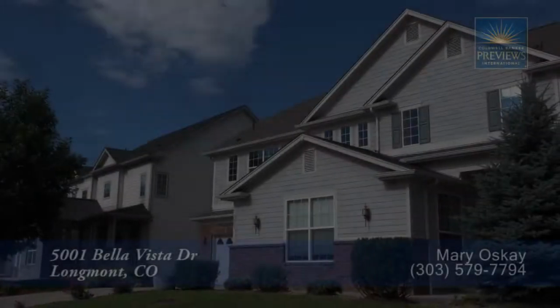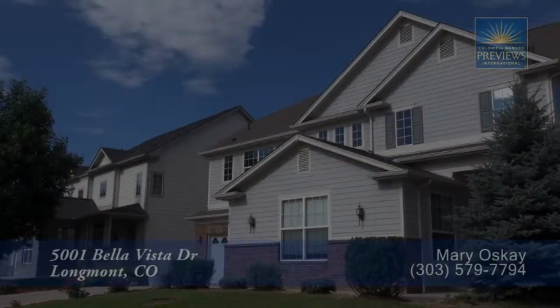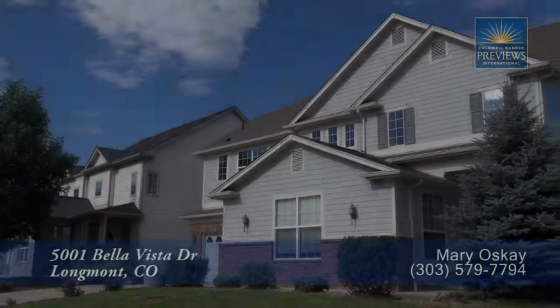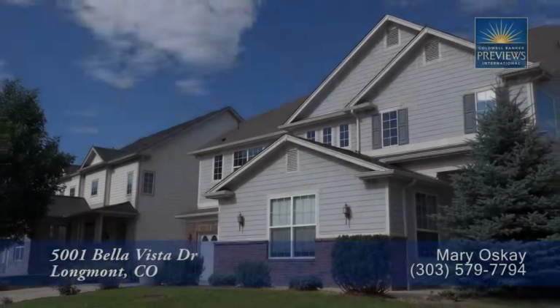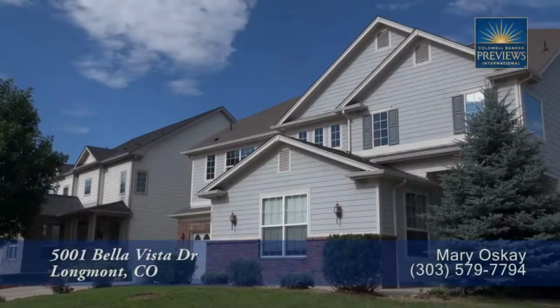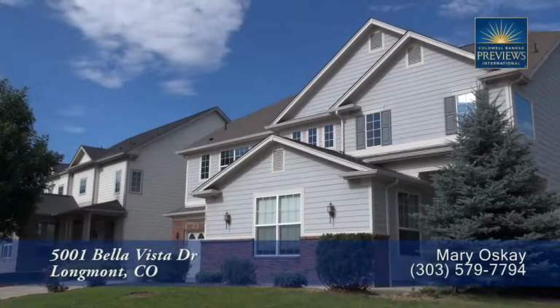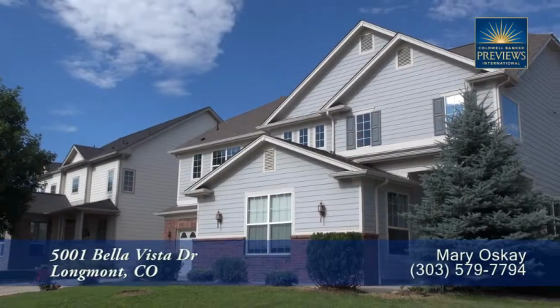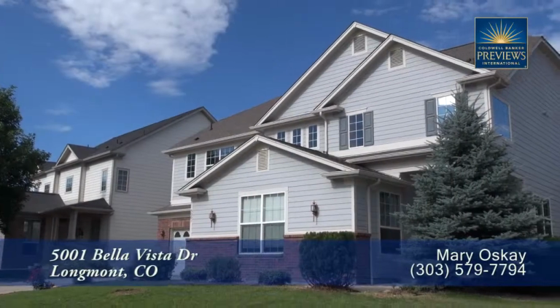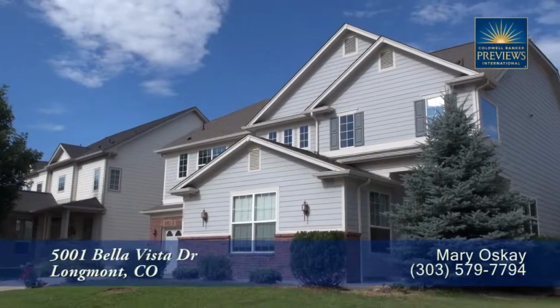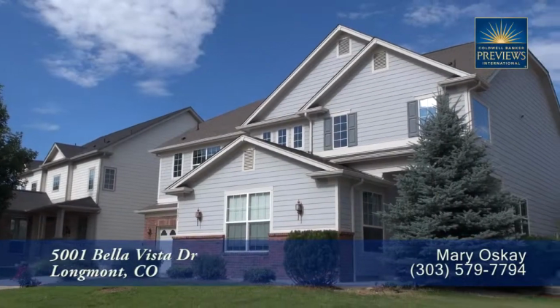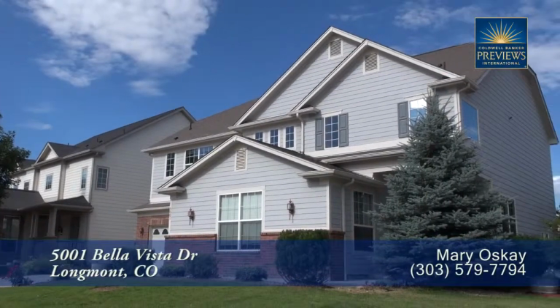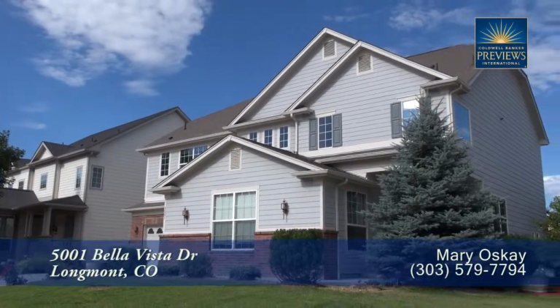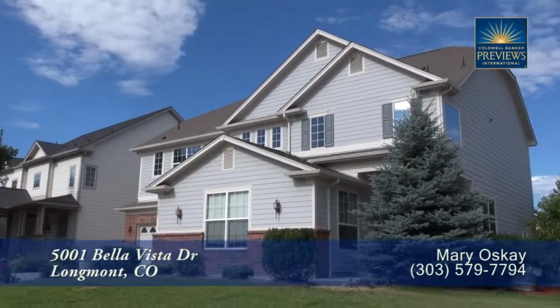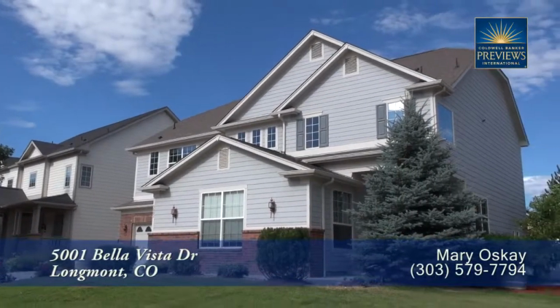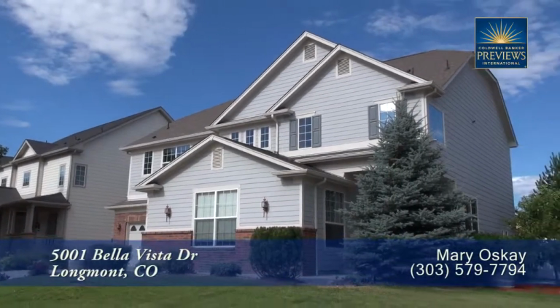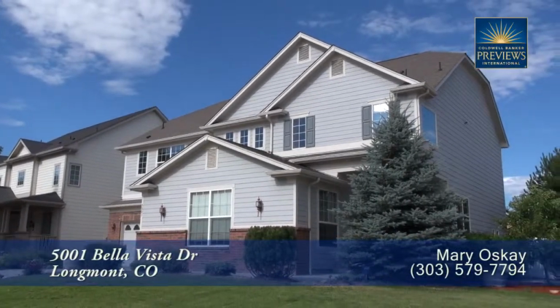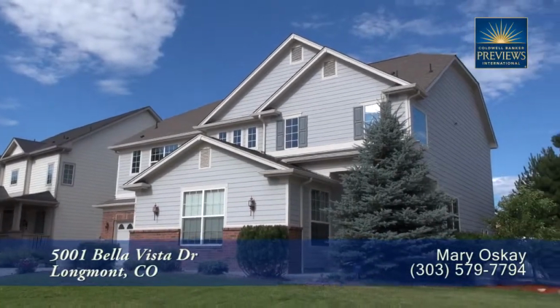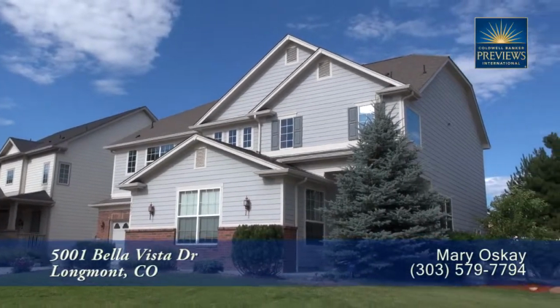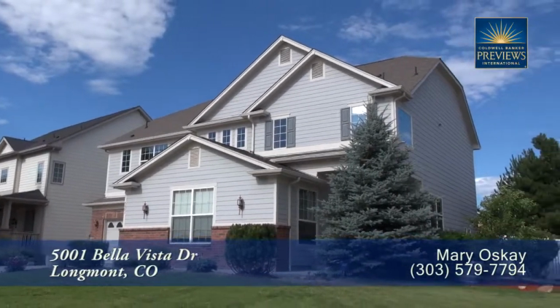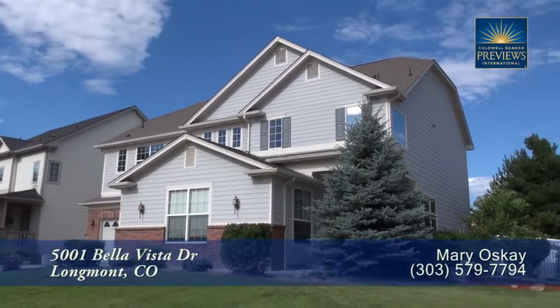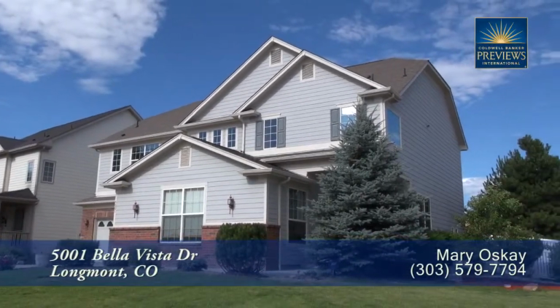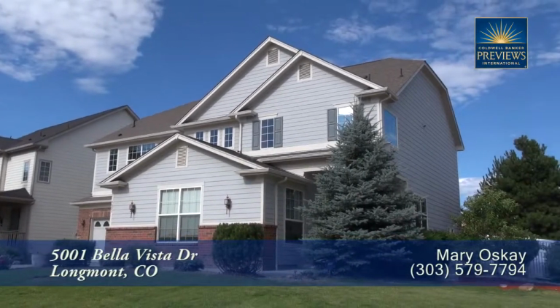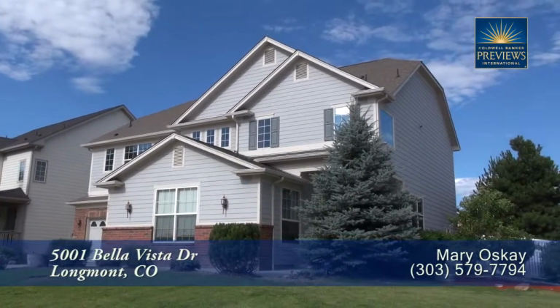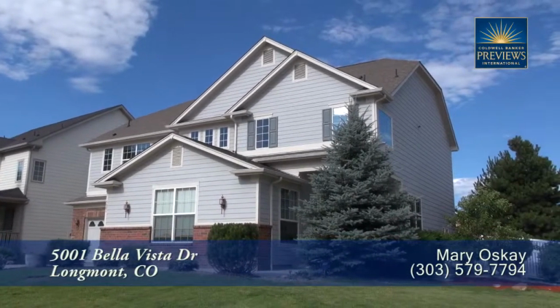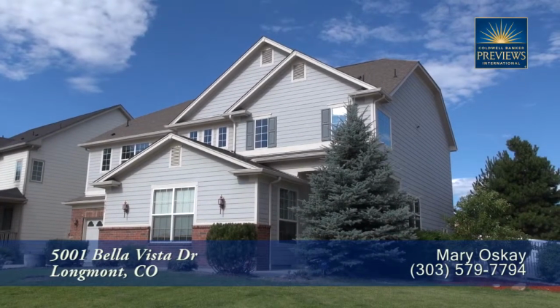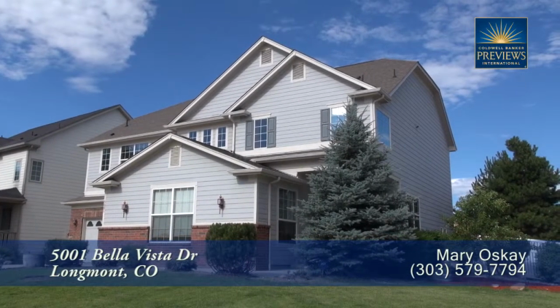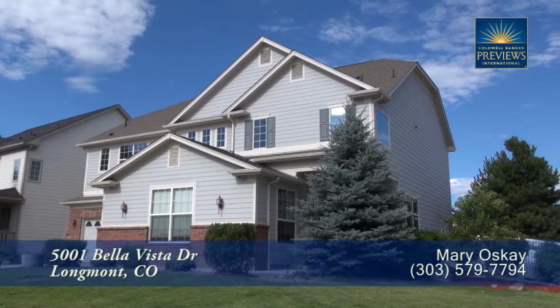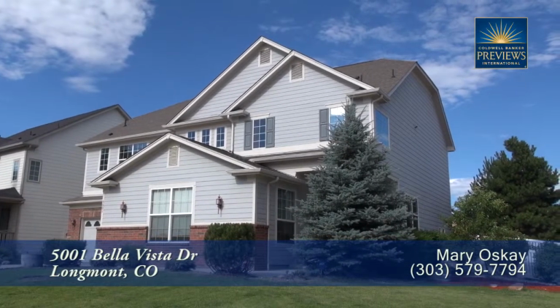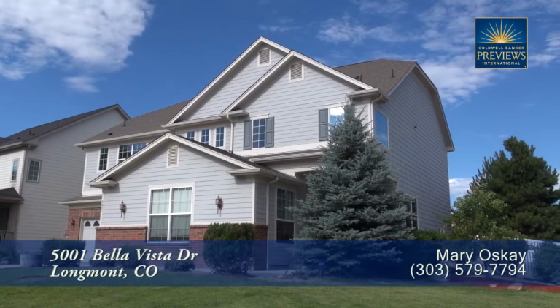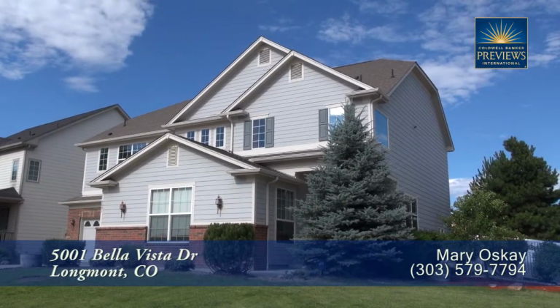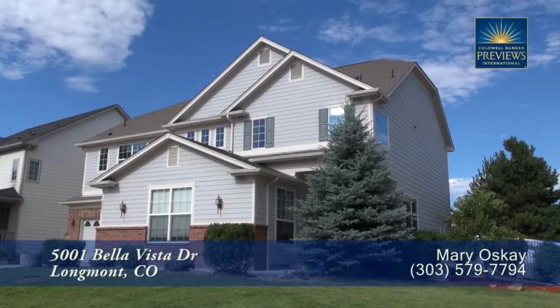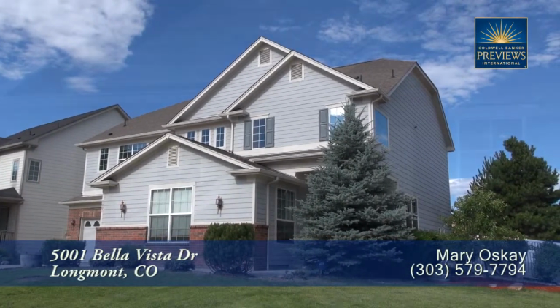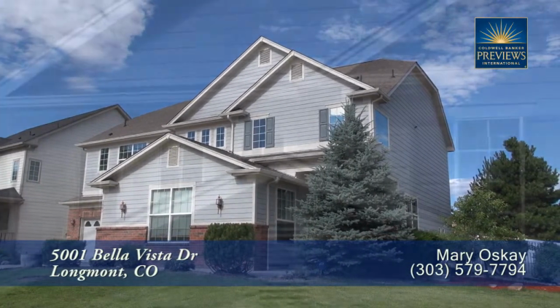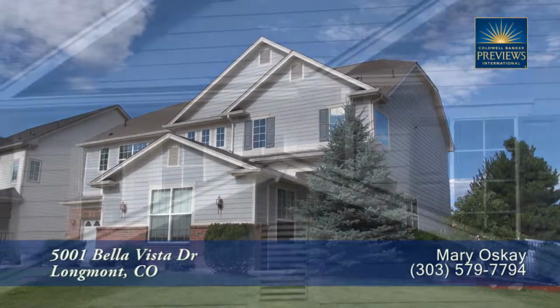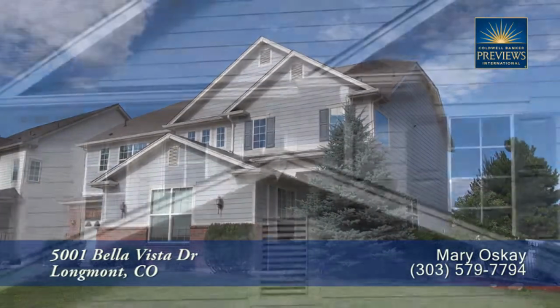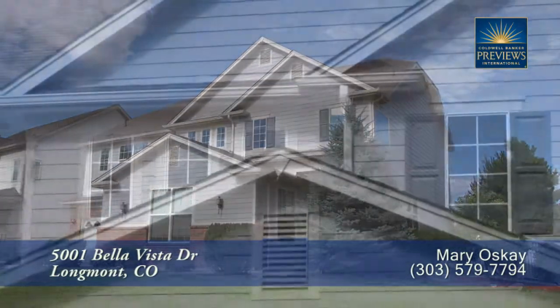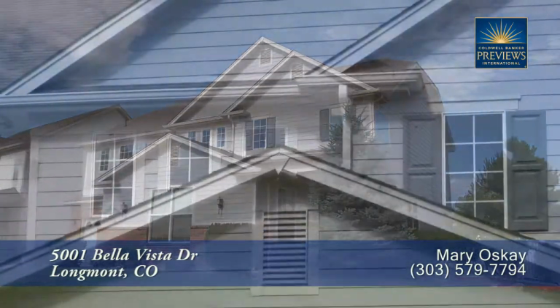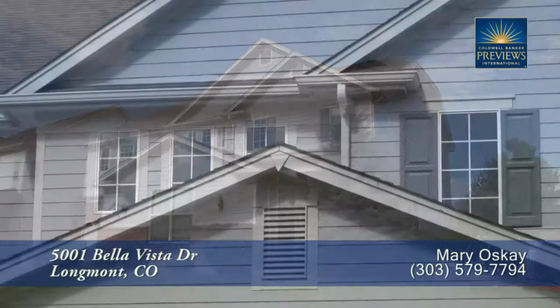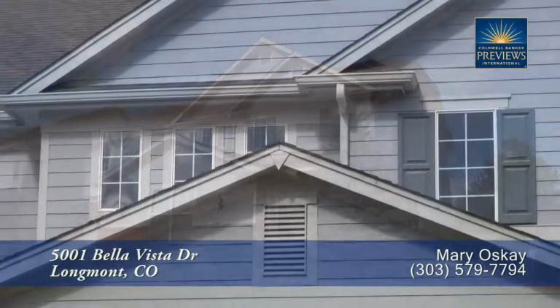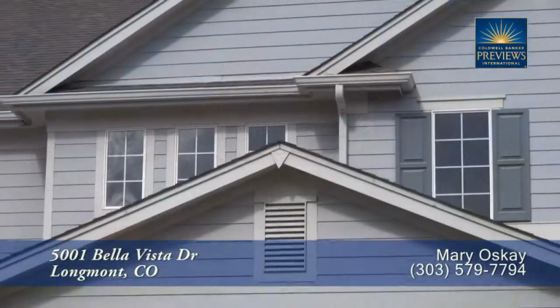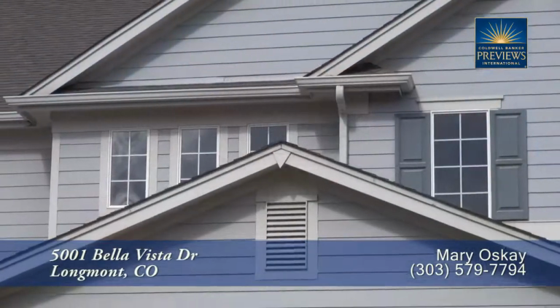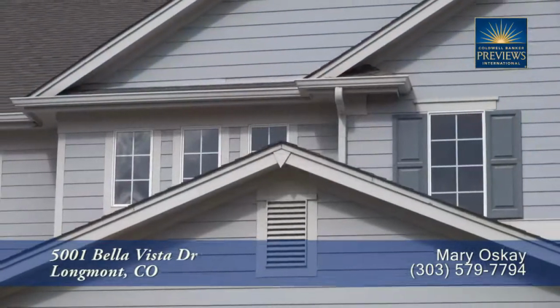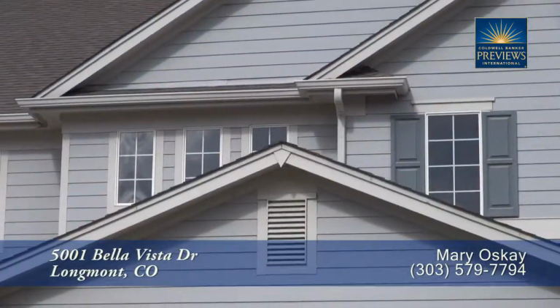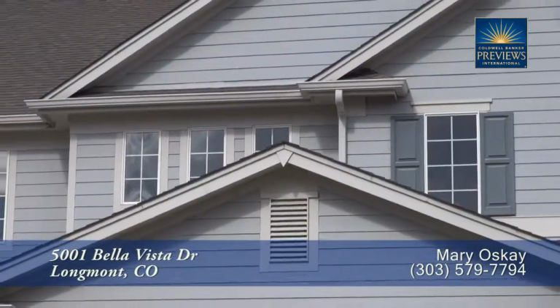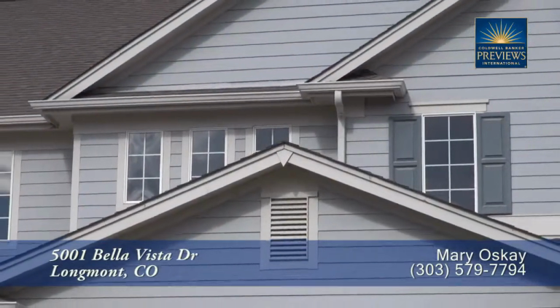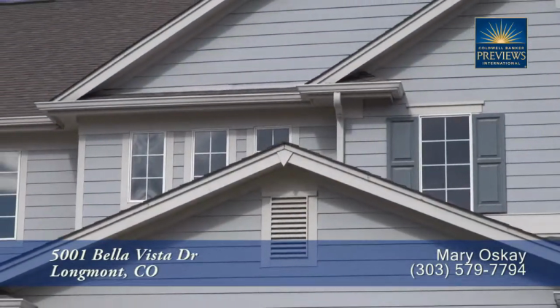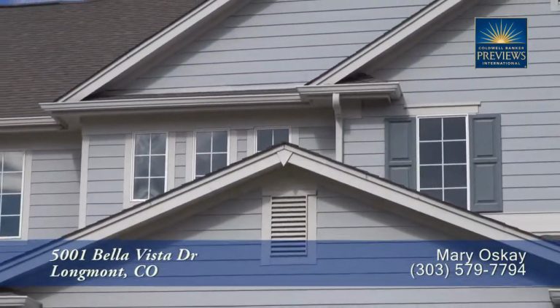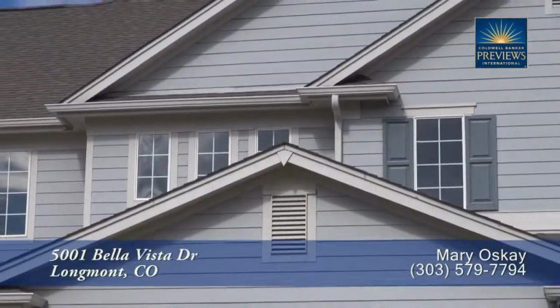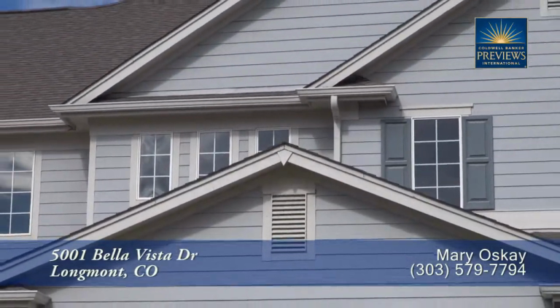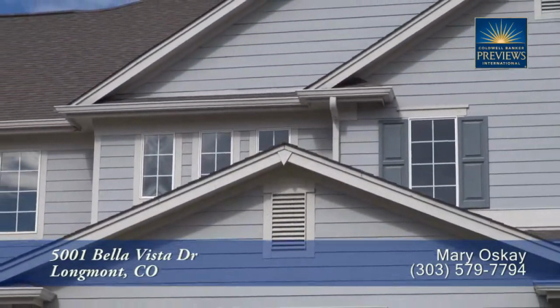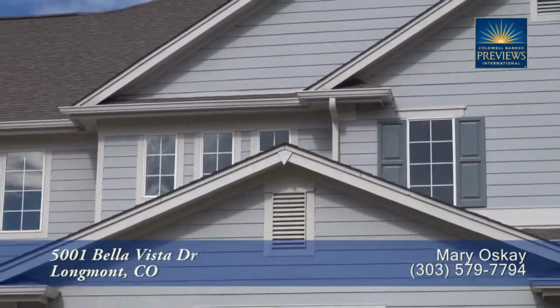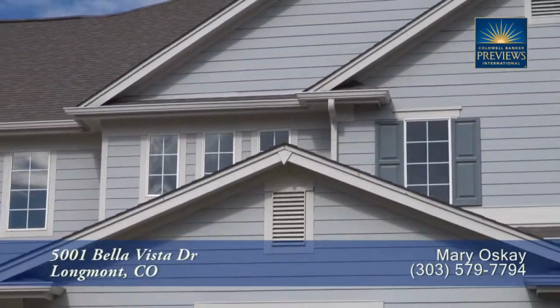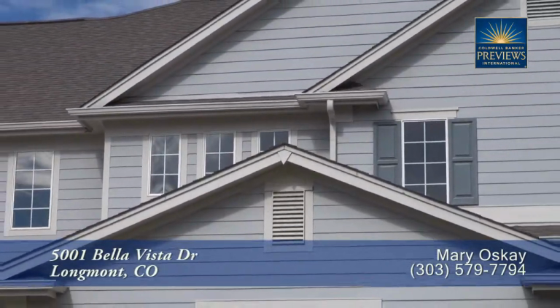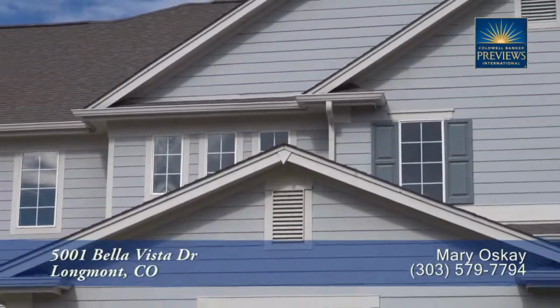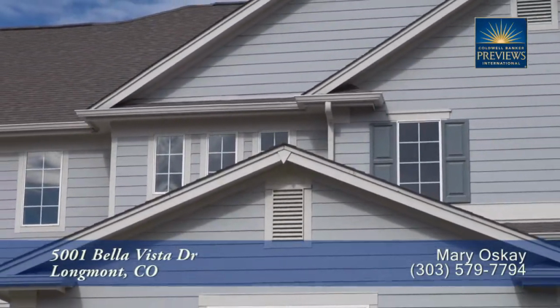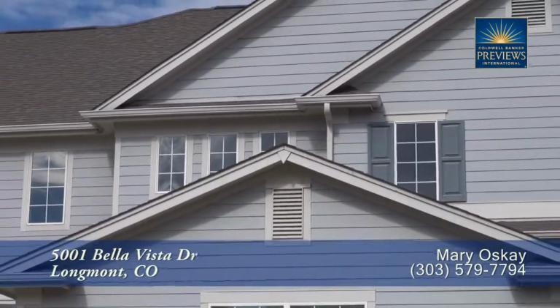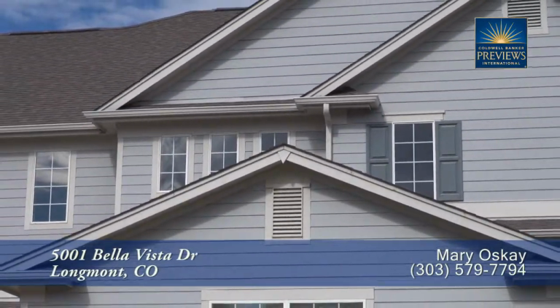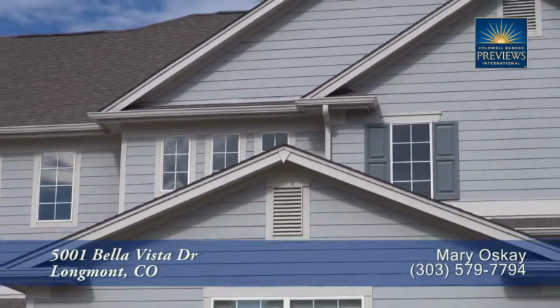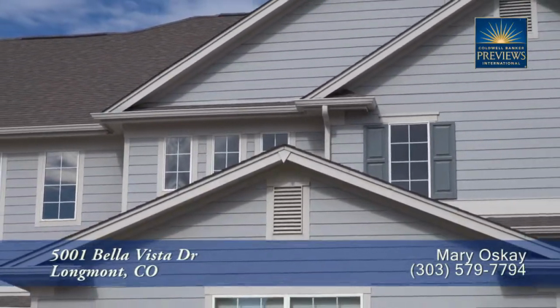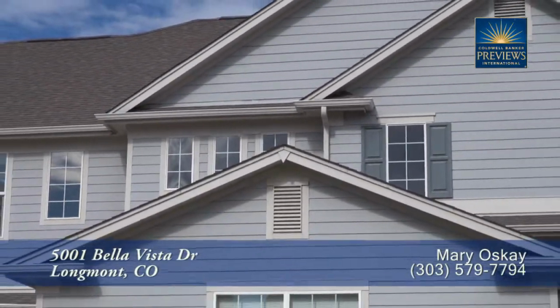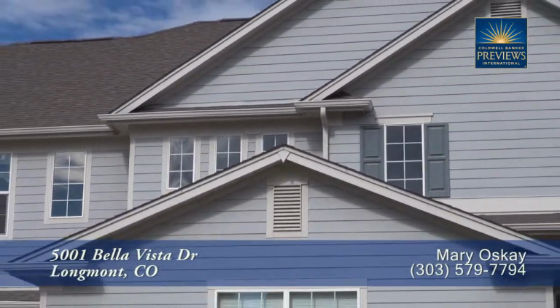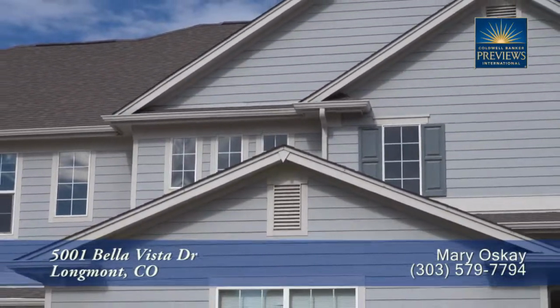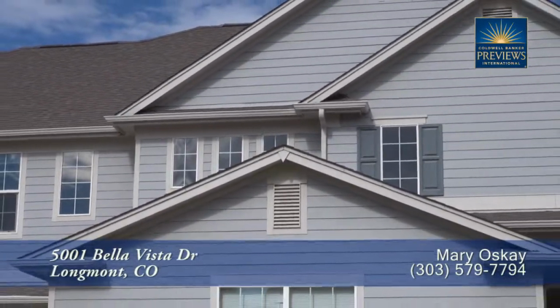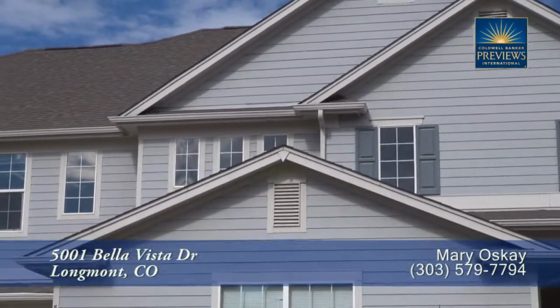There's a special home located in Longmont, Colorado, about 10 minutes north of Boulder, with easy access to Loveland and Berthoud.